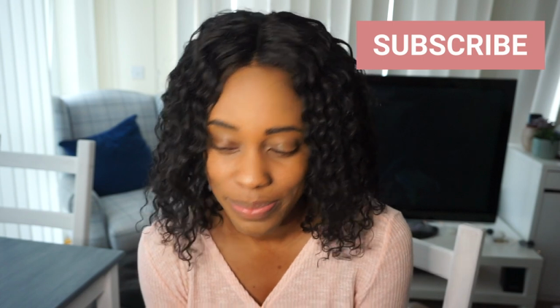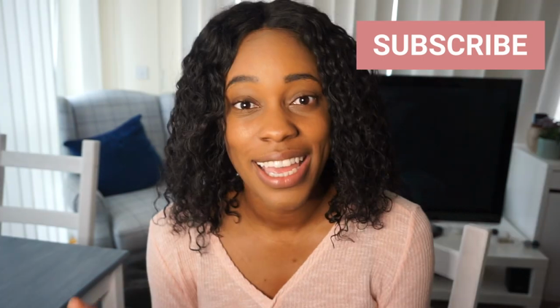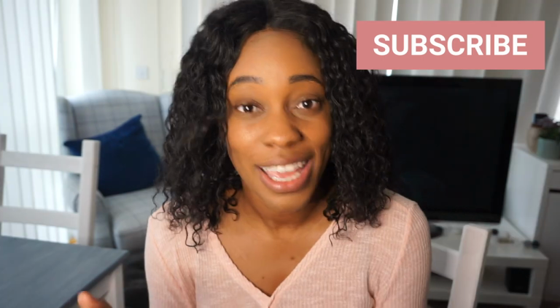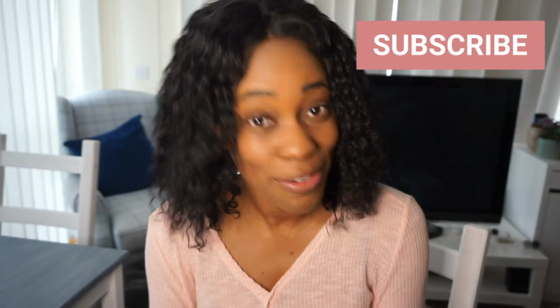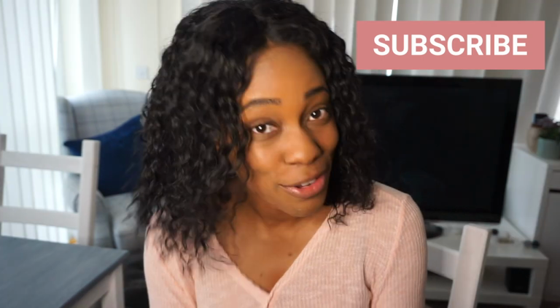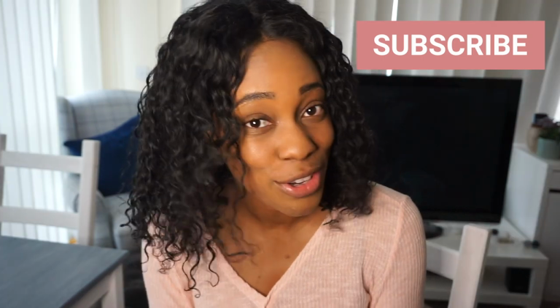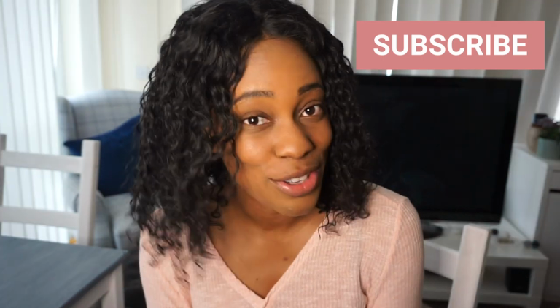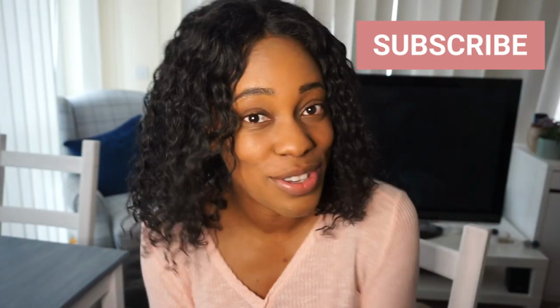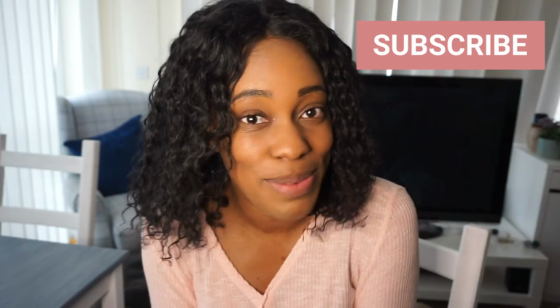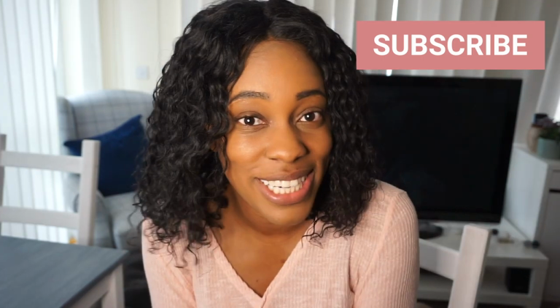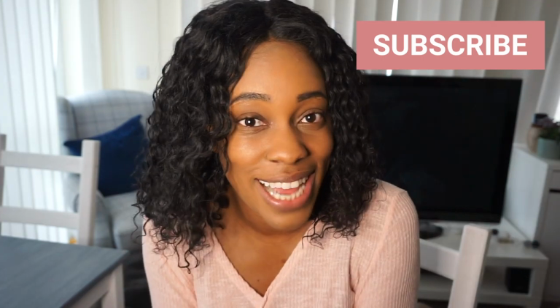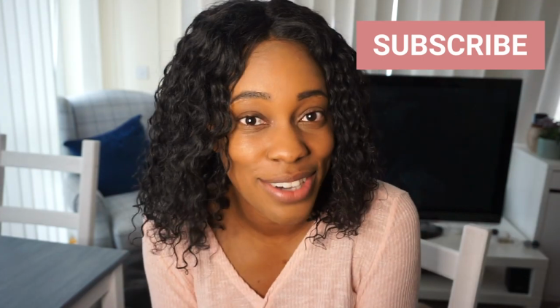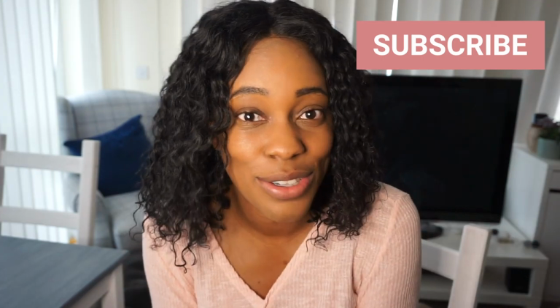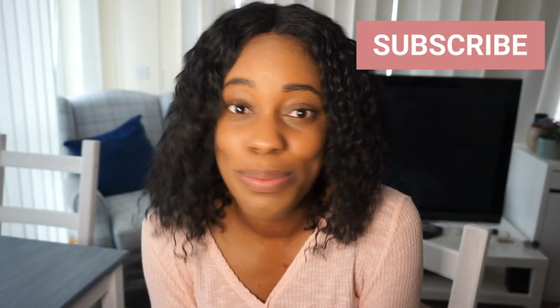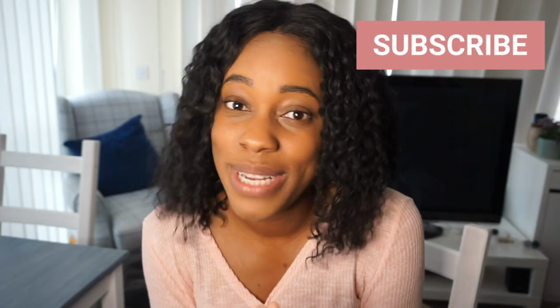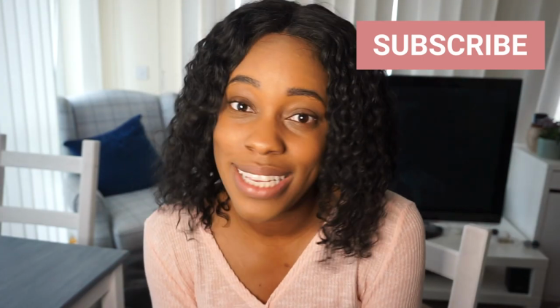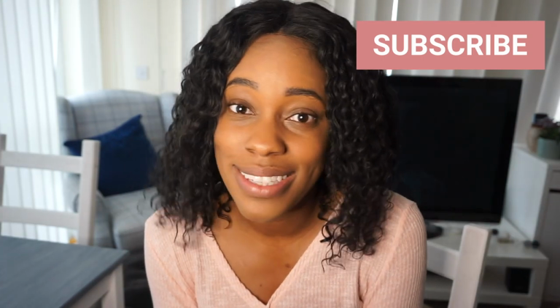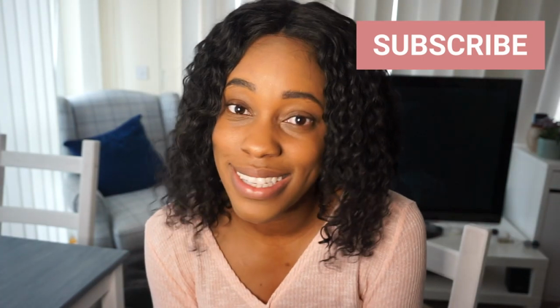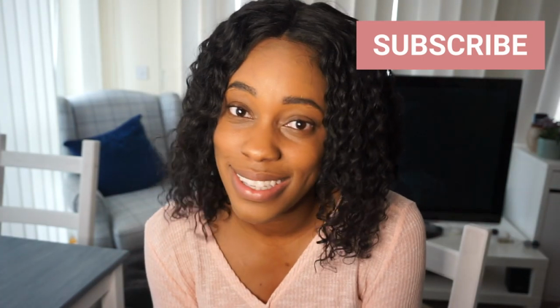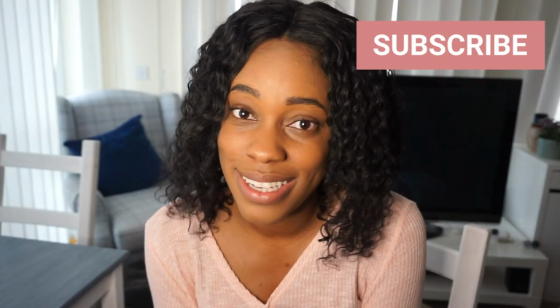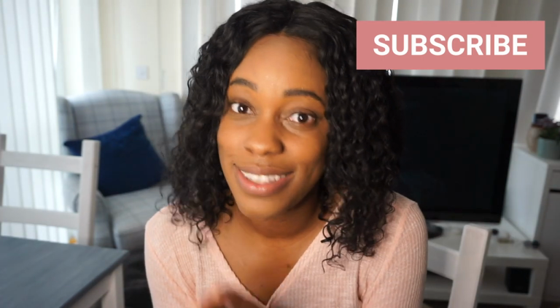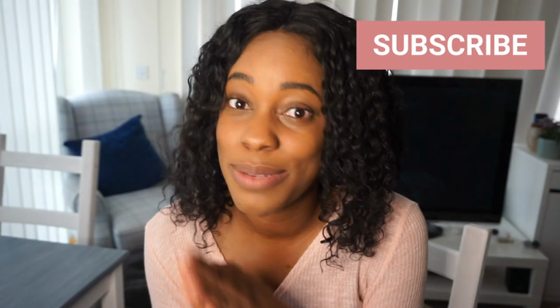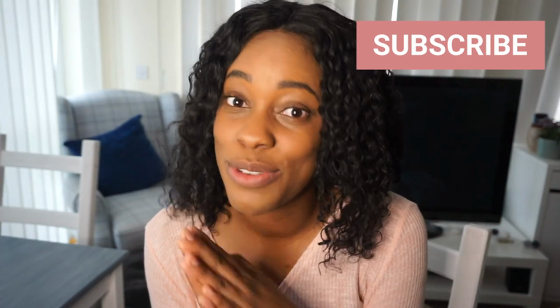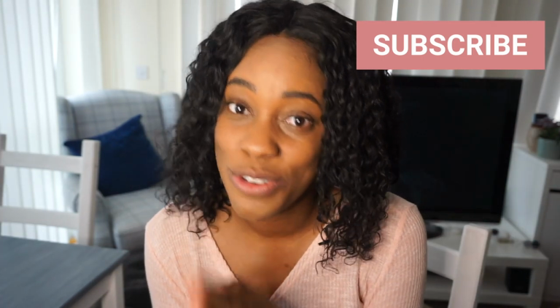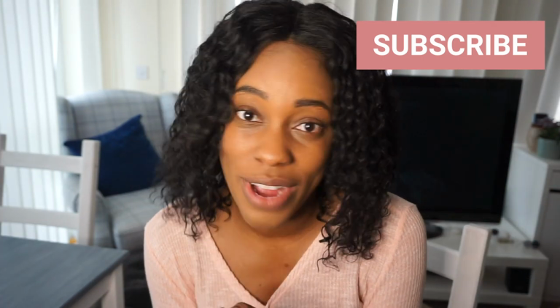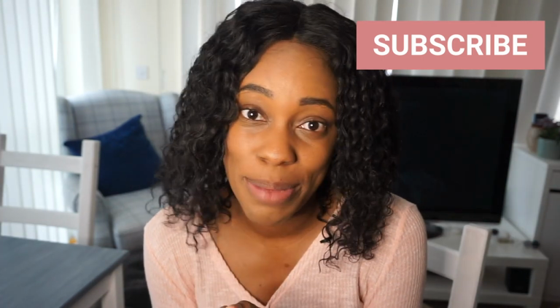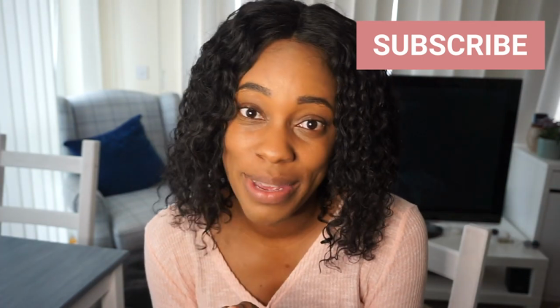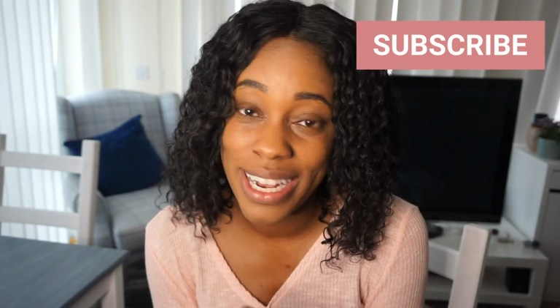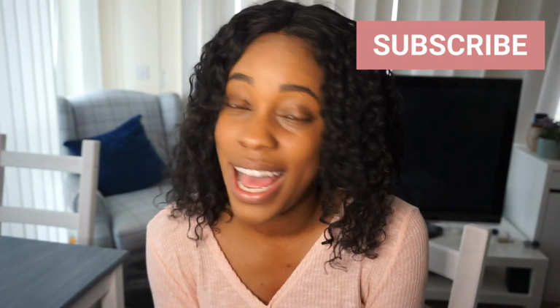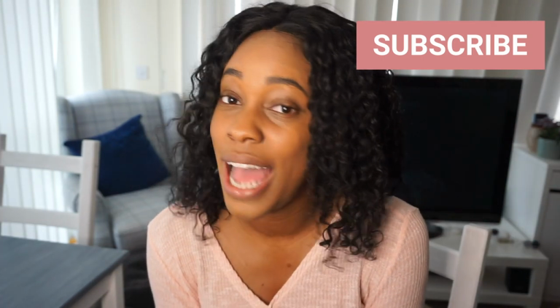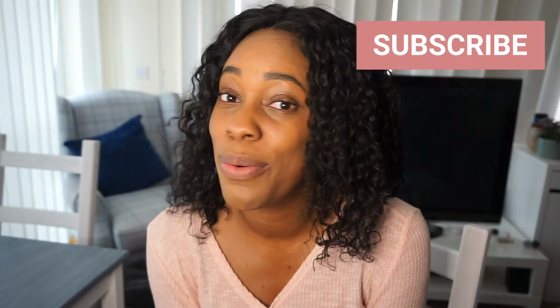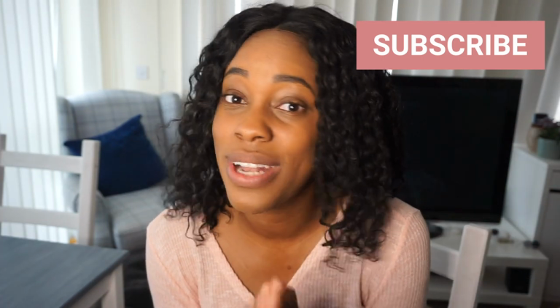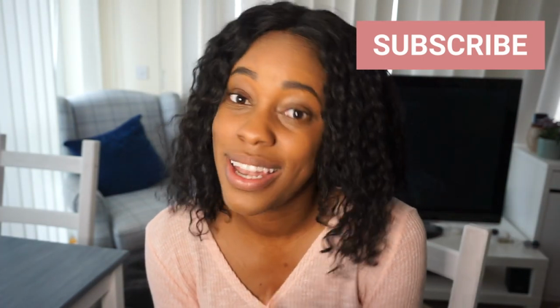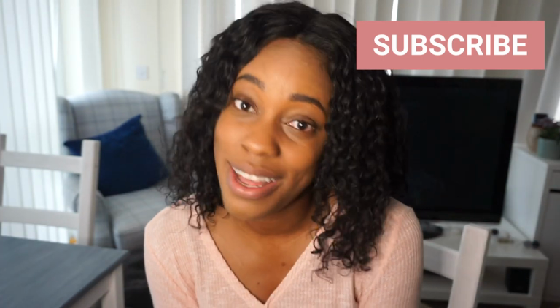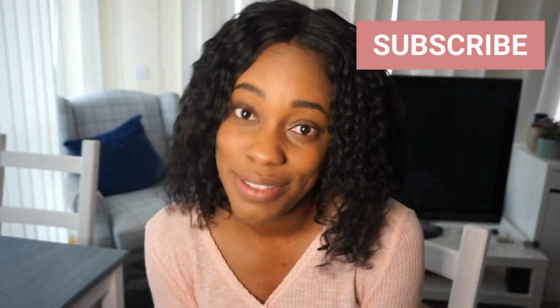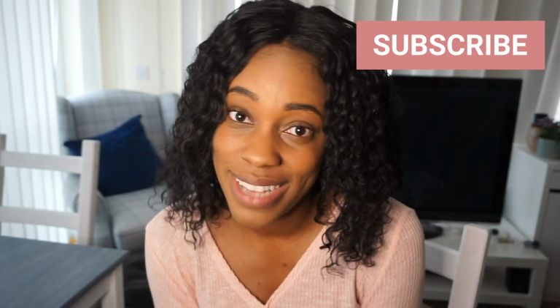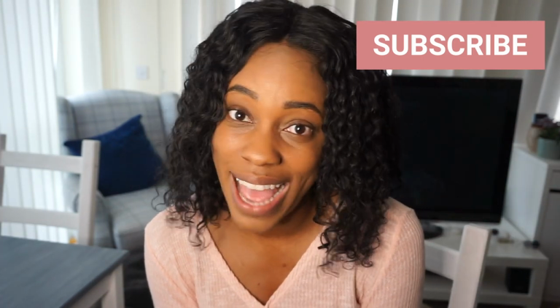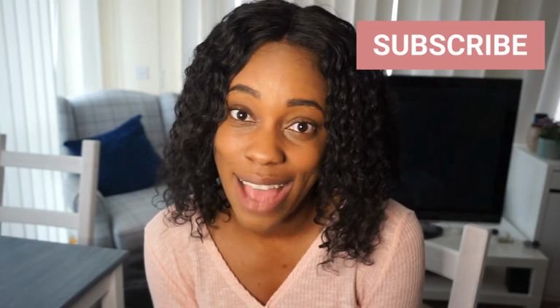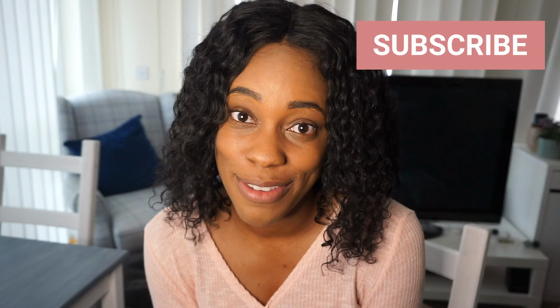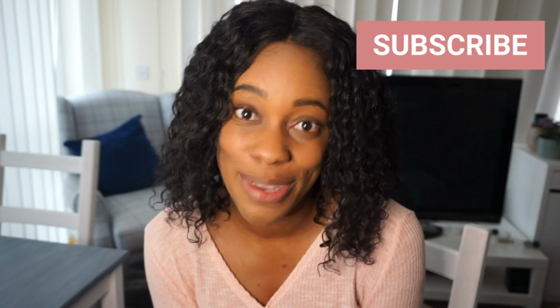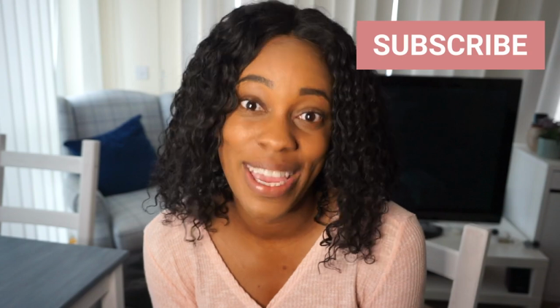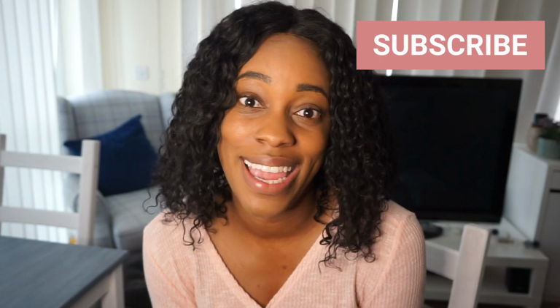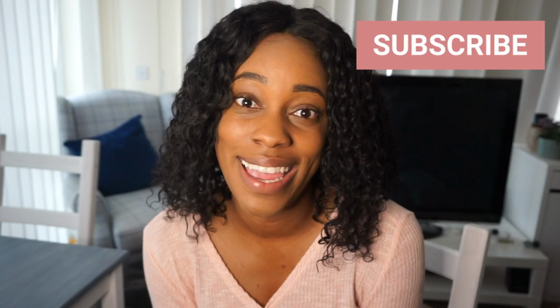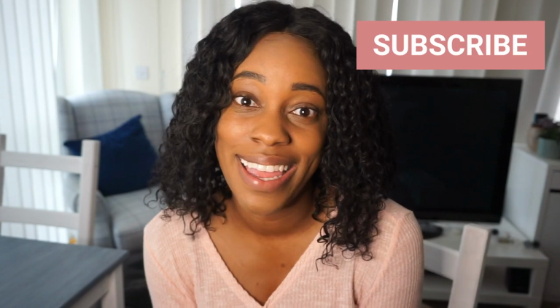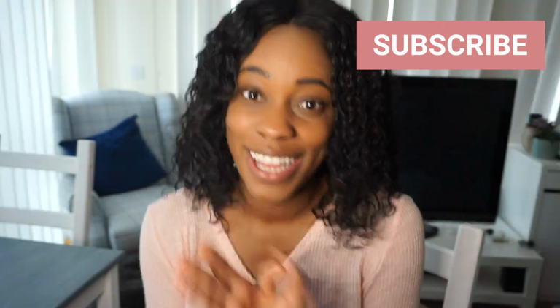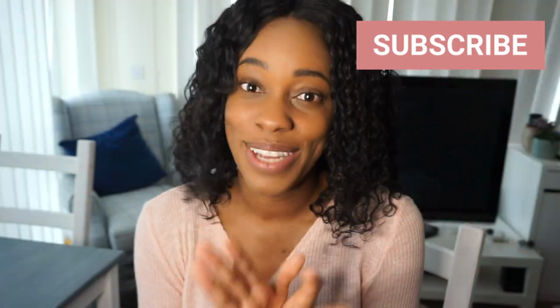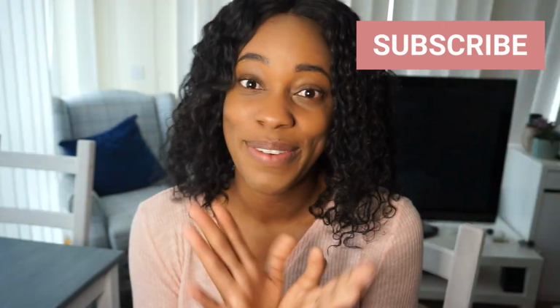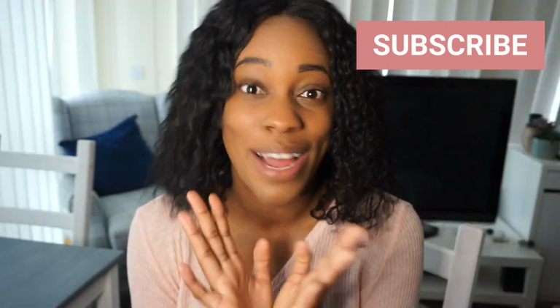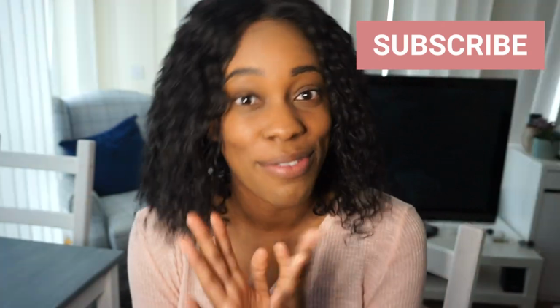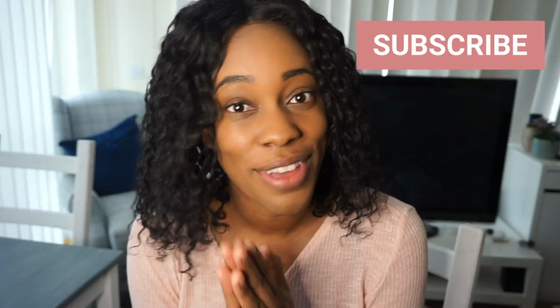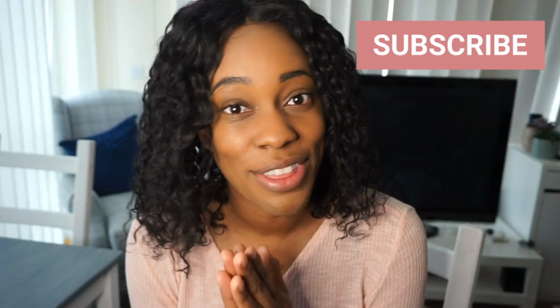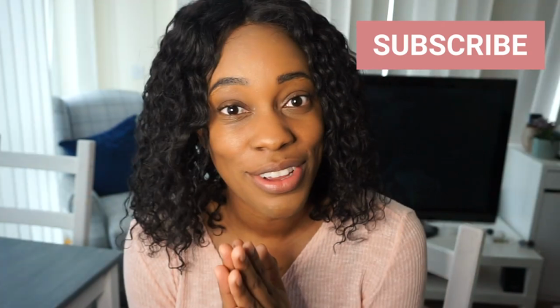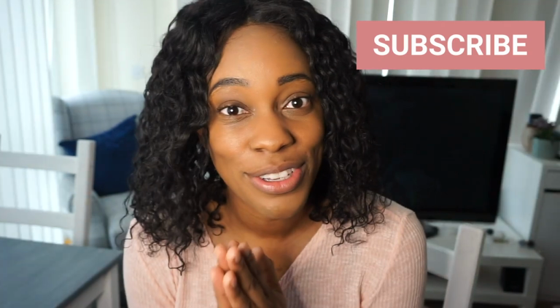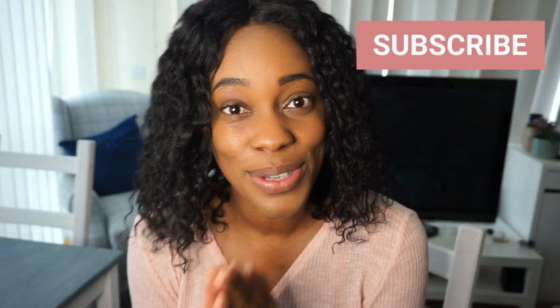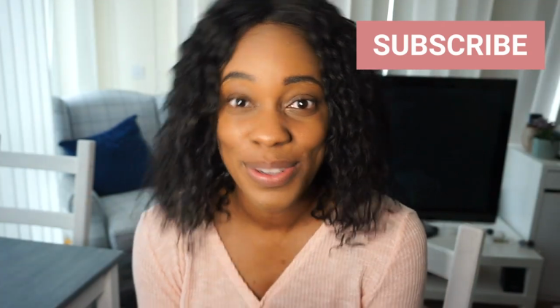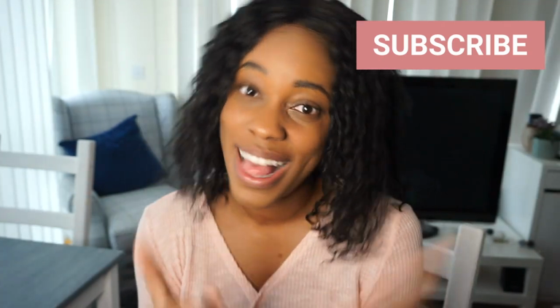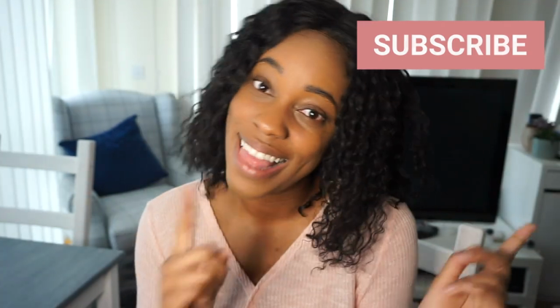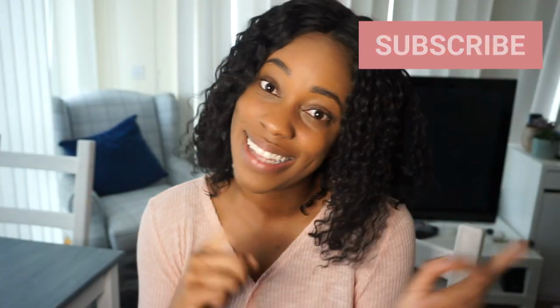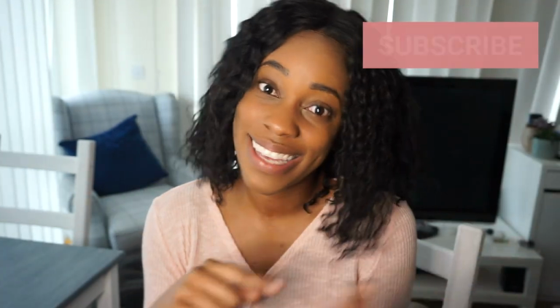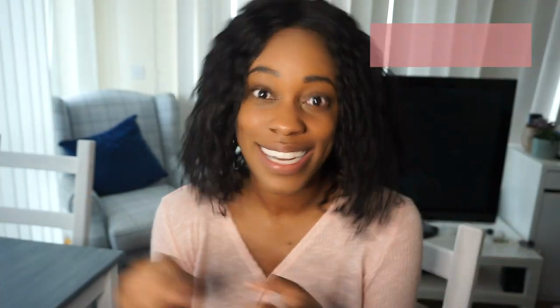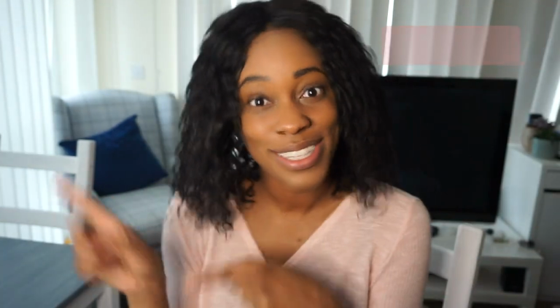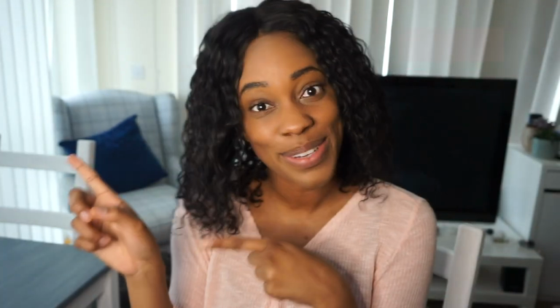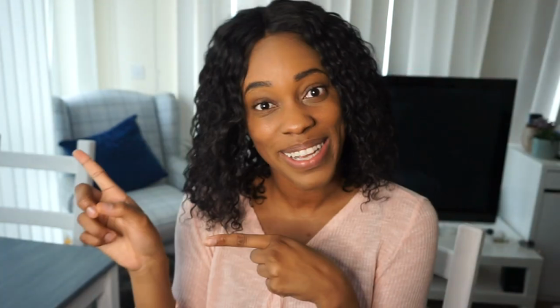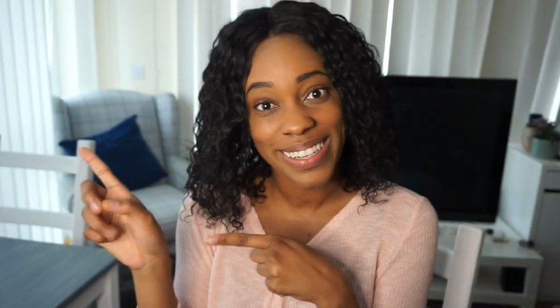If you're new to my channel please consider subscribing — I would love to have you here. Without further ado, let's get into it.